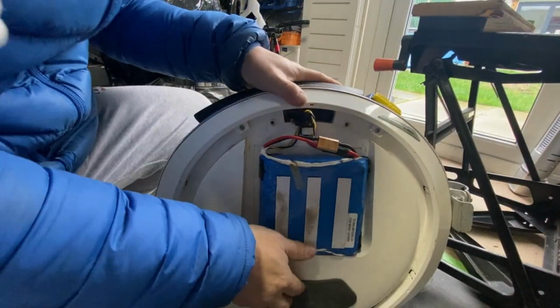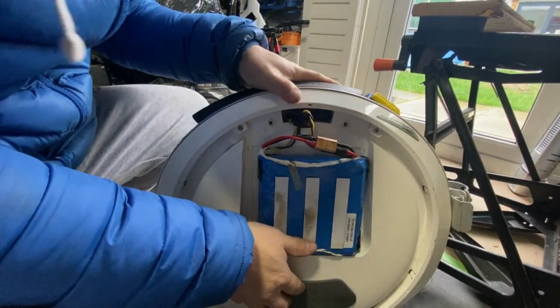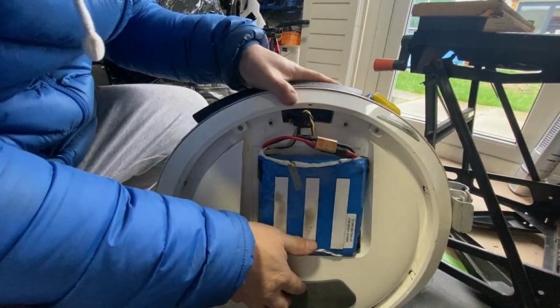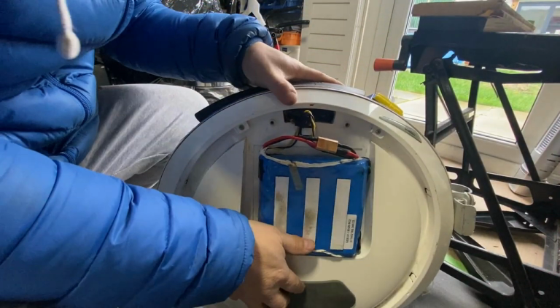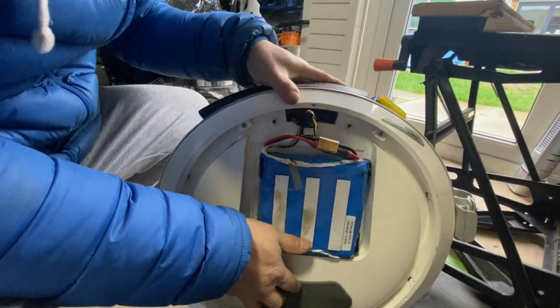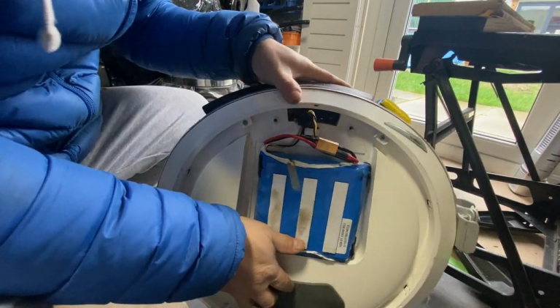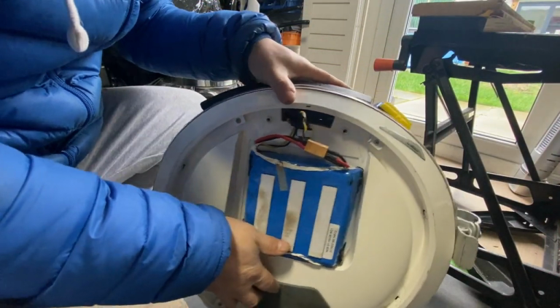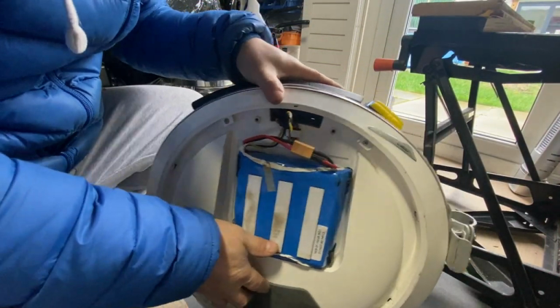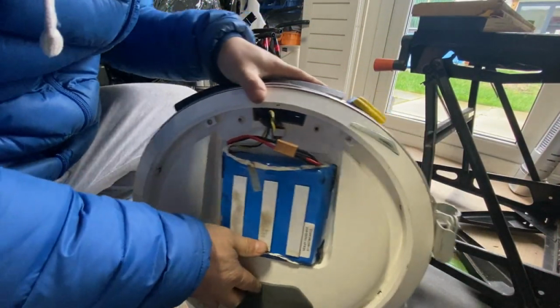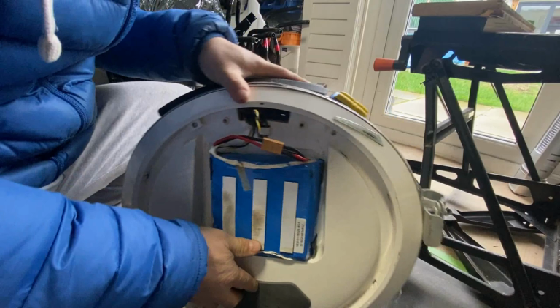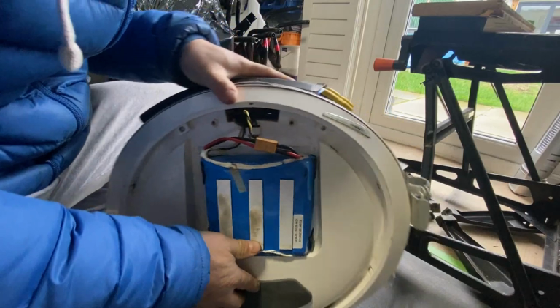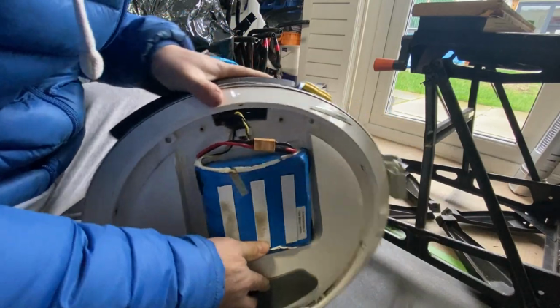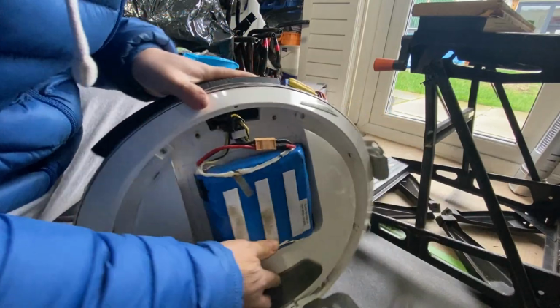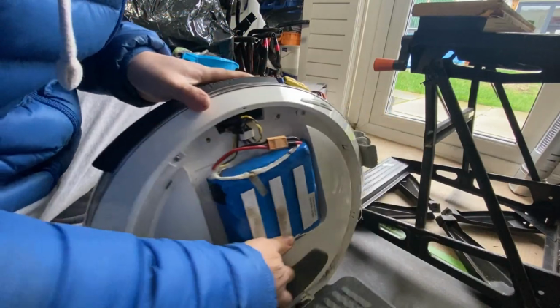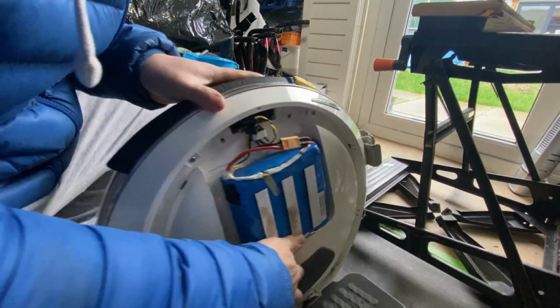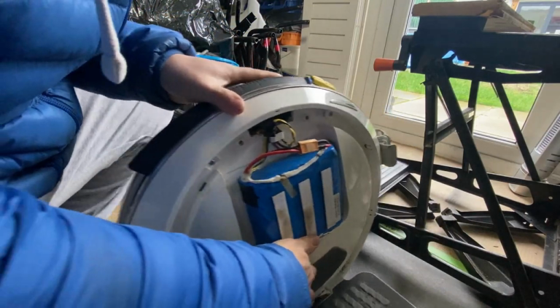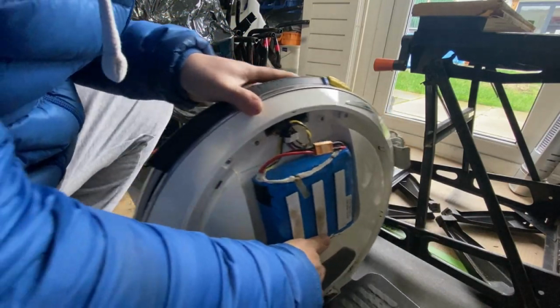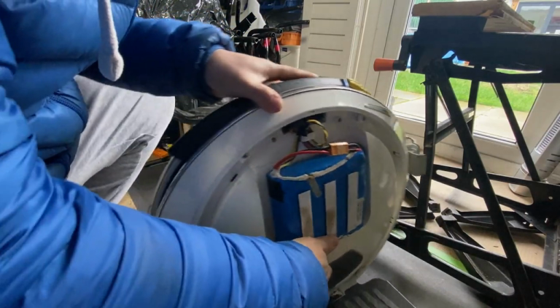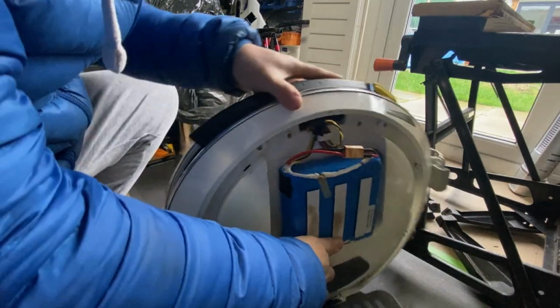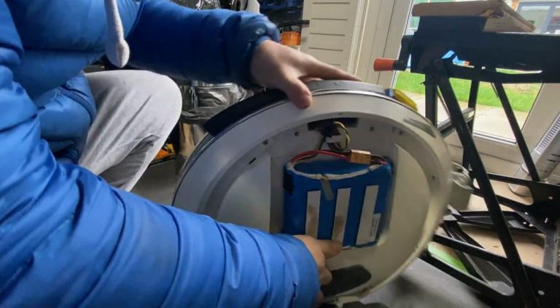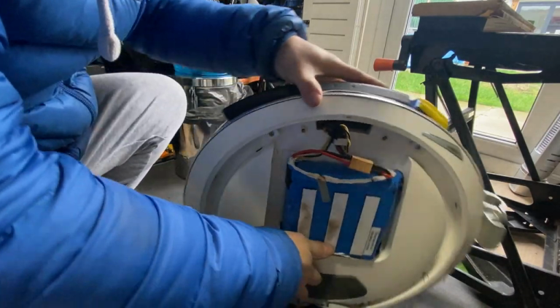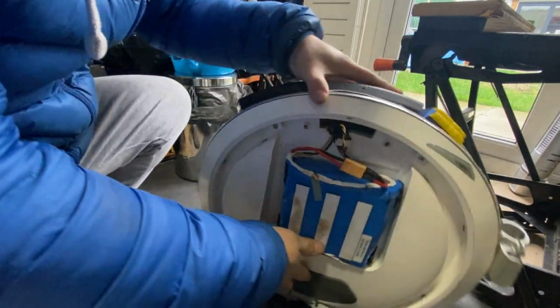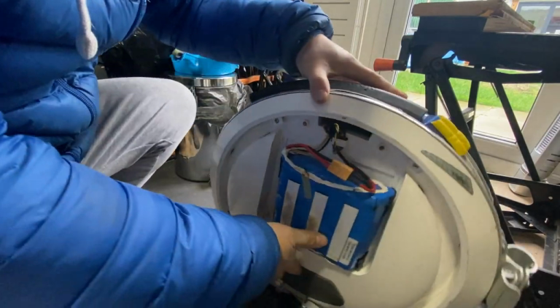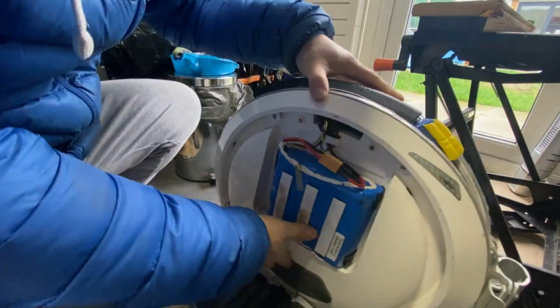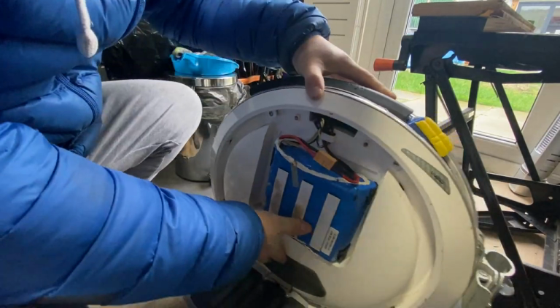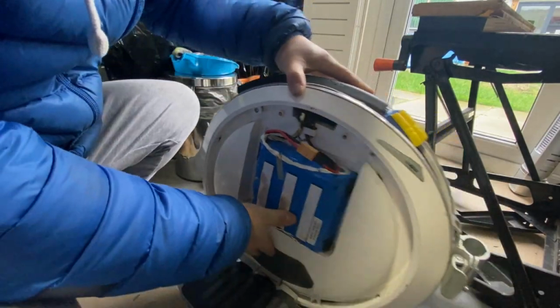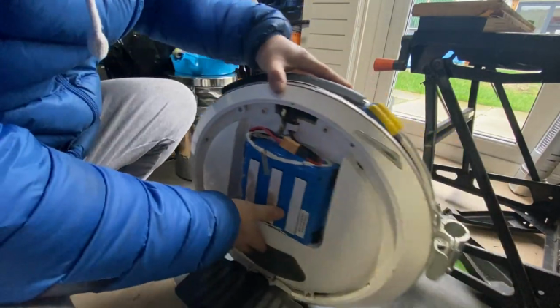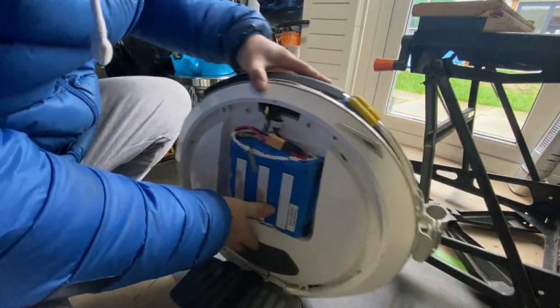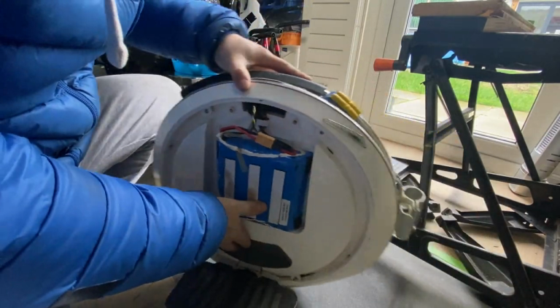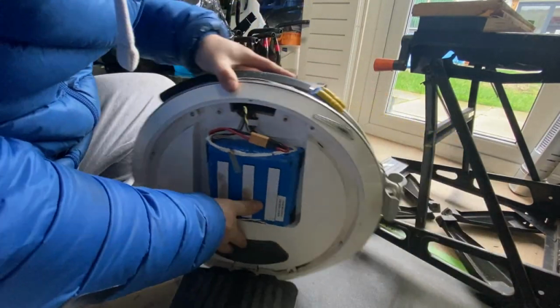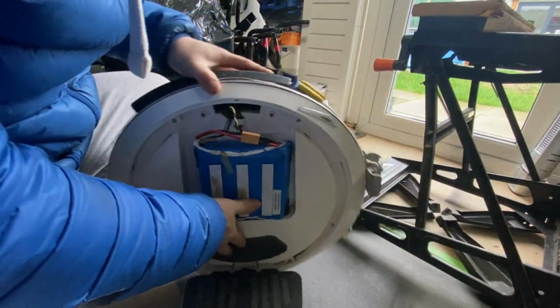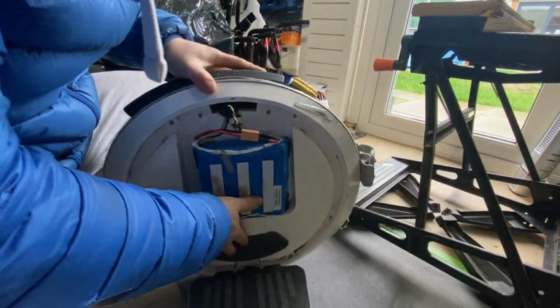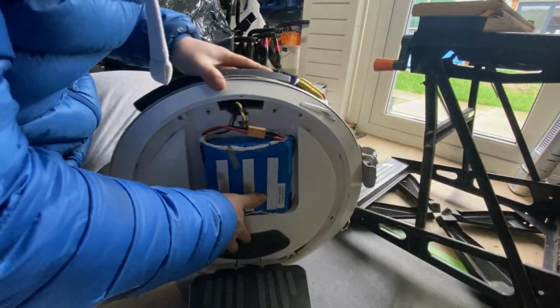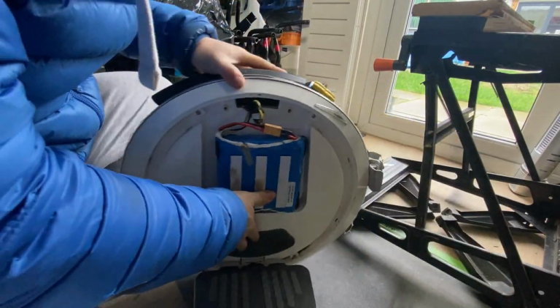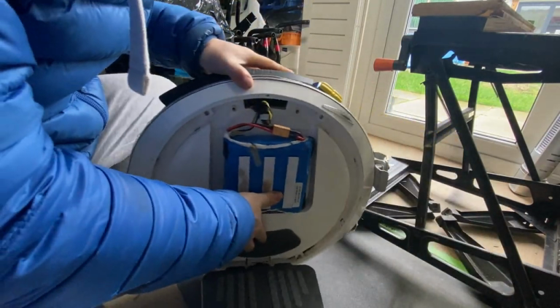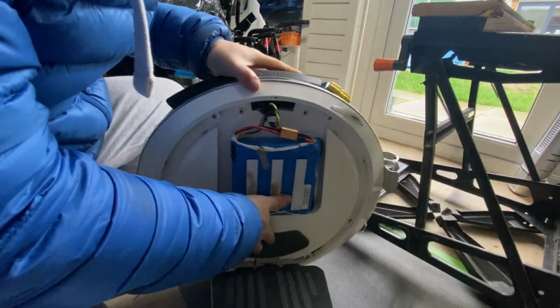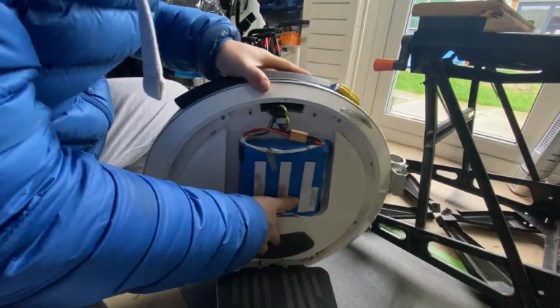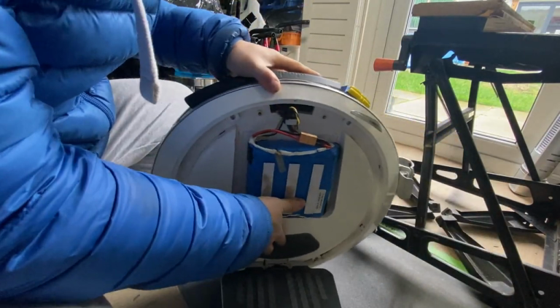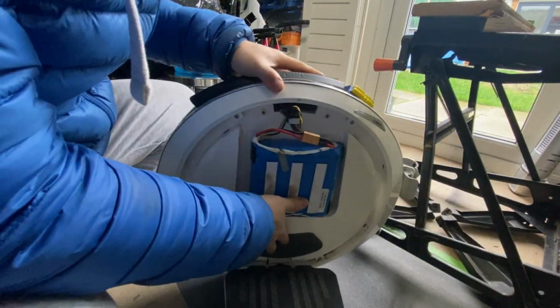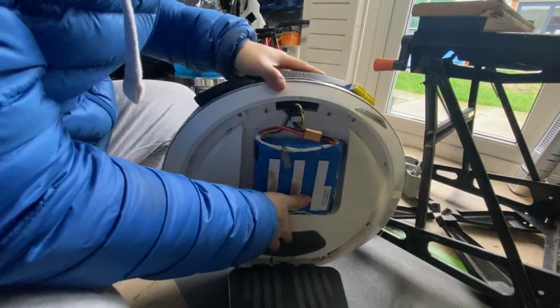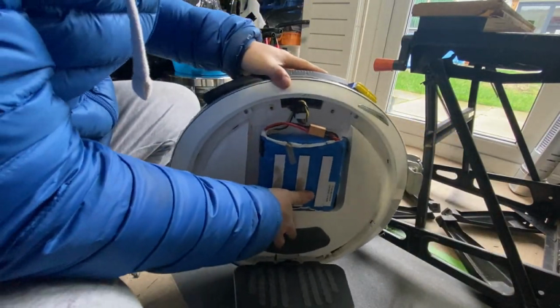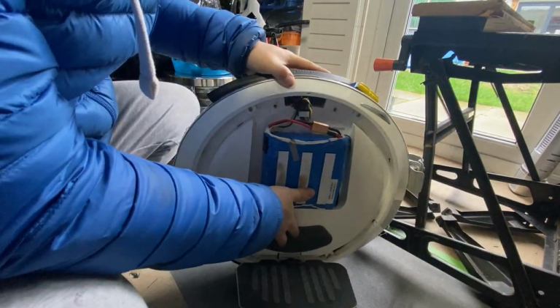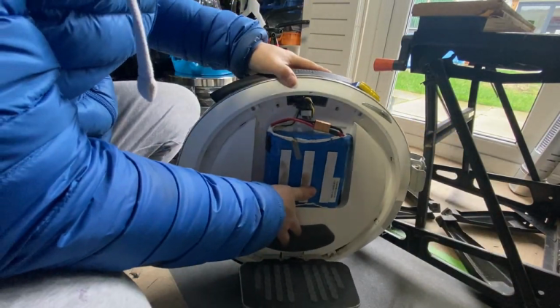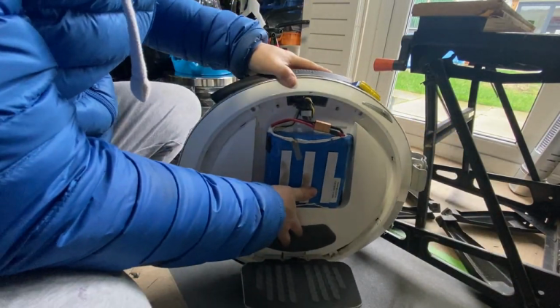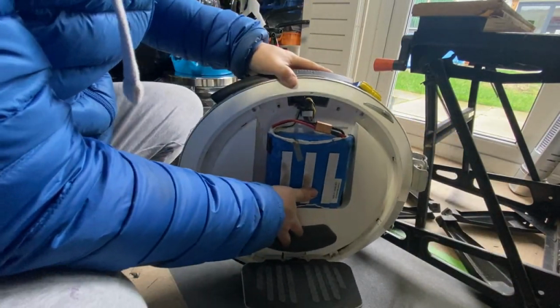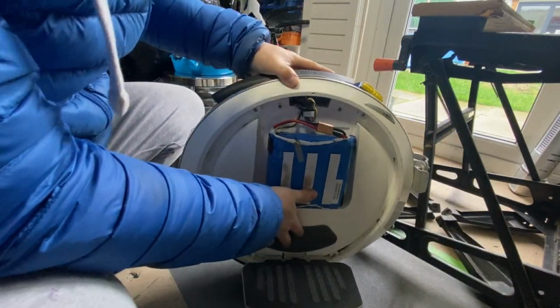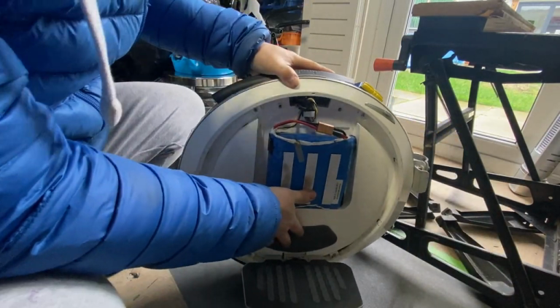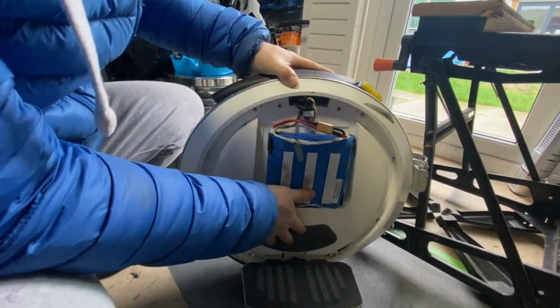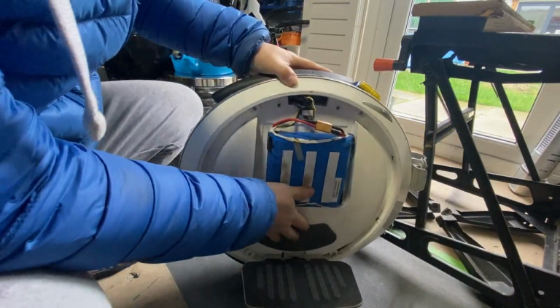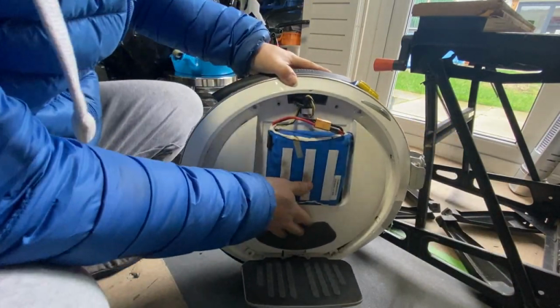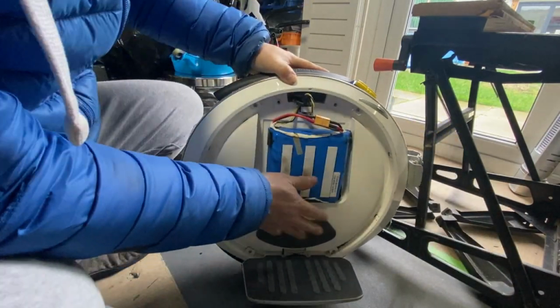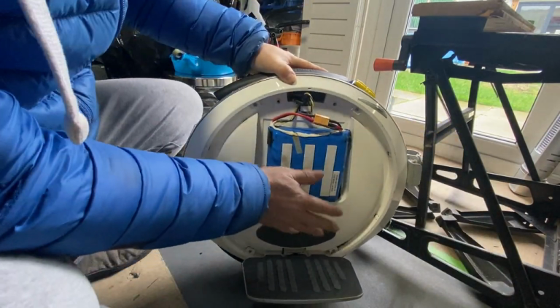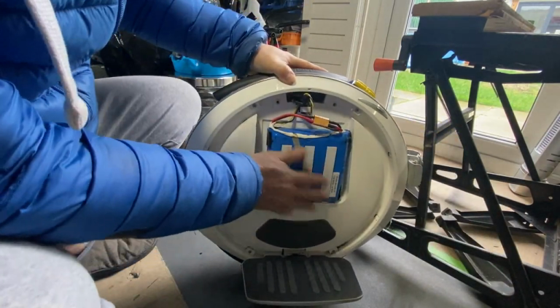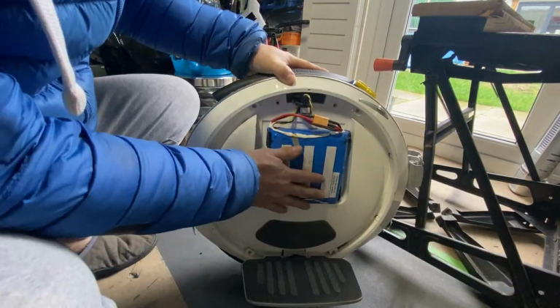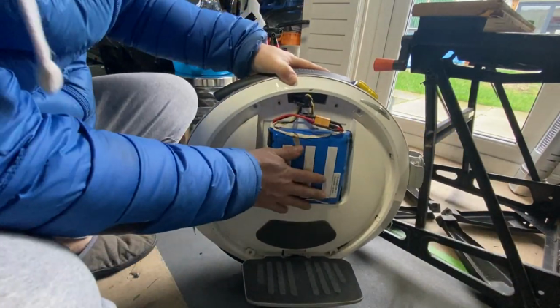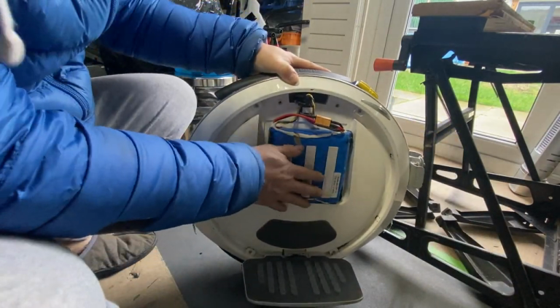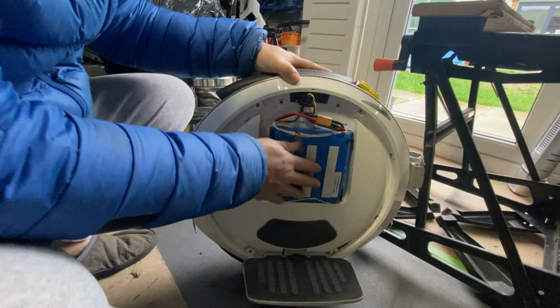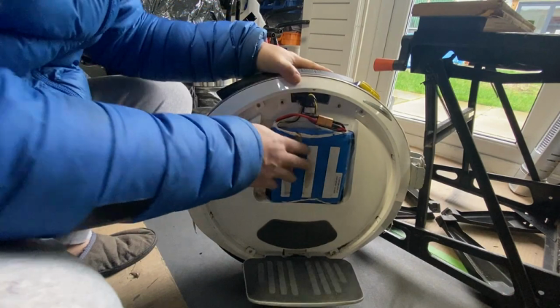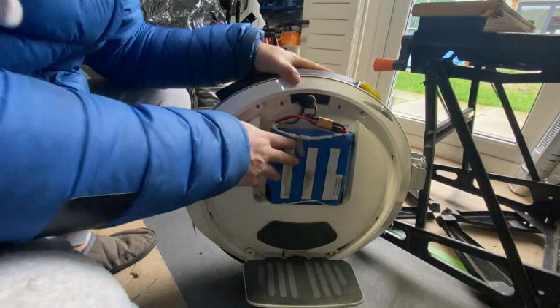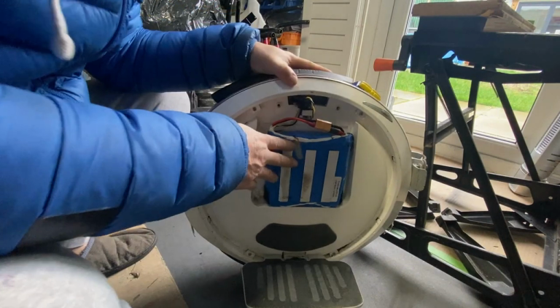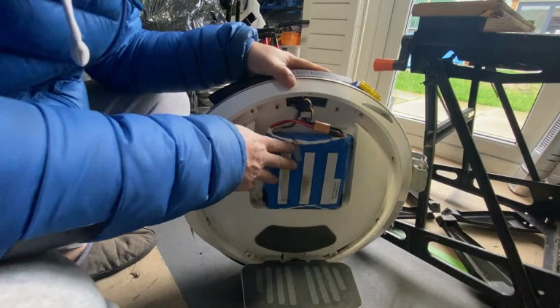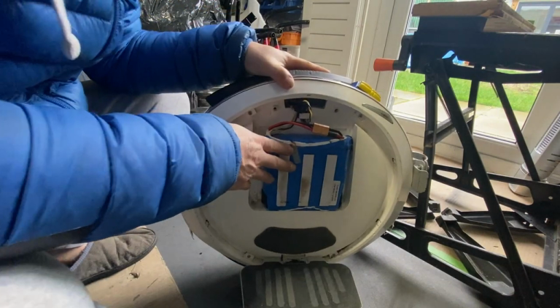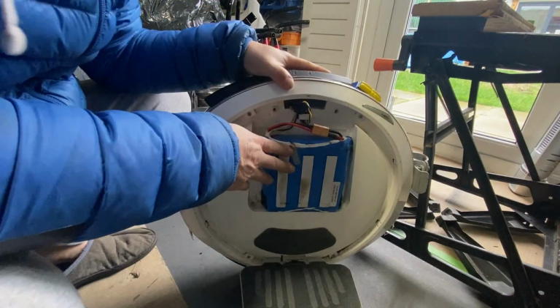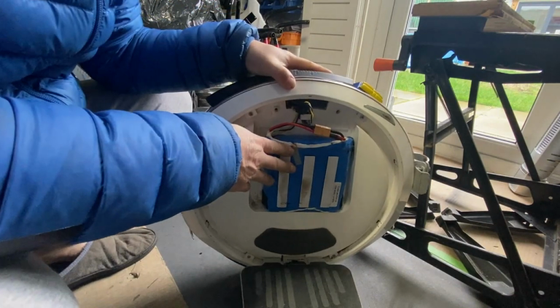Here we are, we have a 9-bot one. It's a smaller wheel, less power.